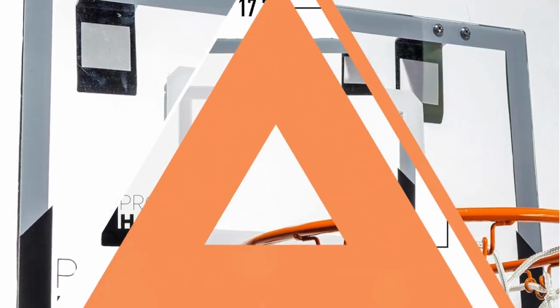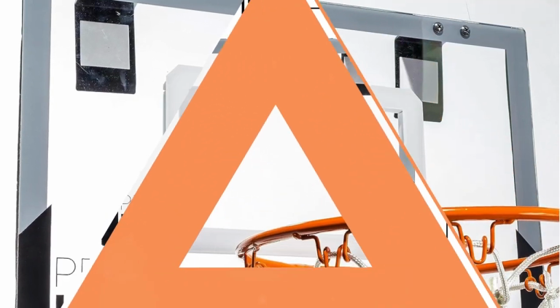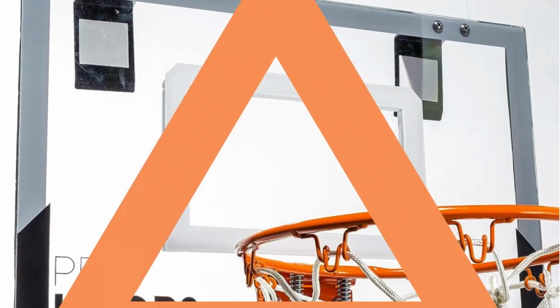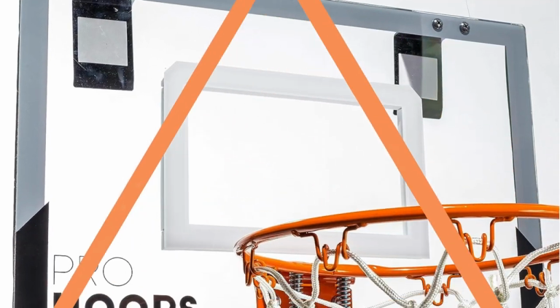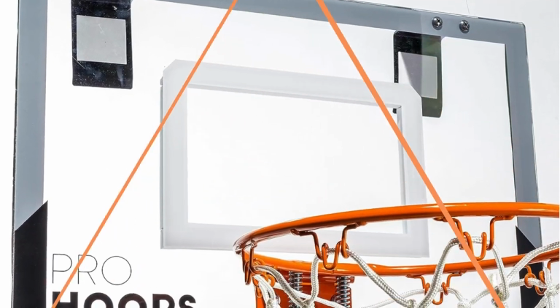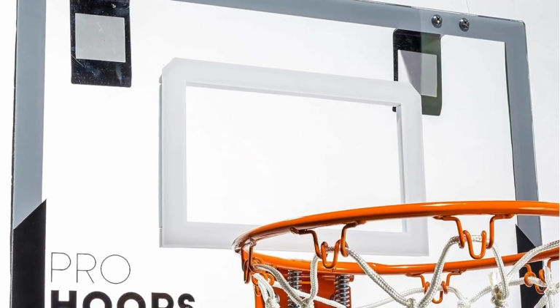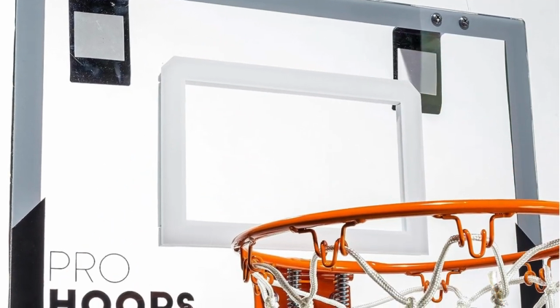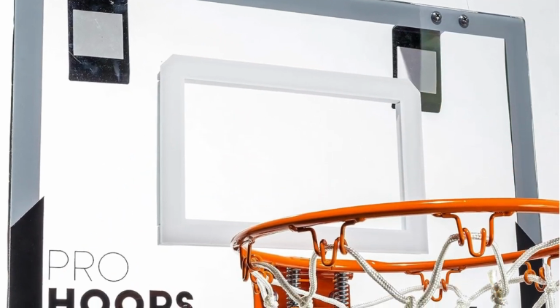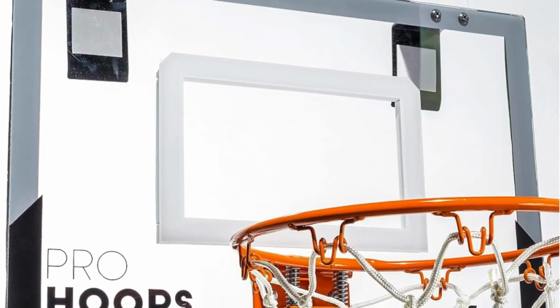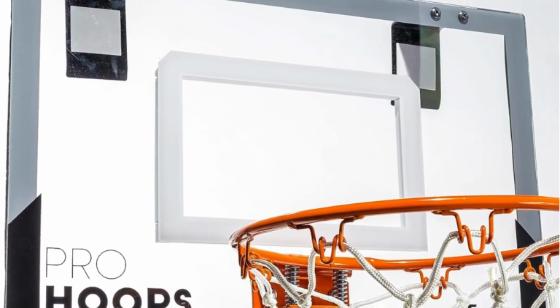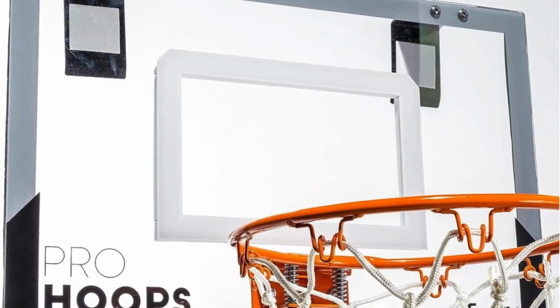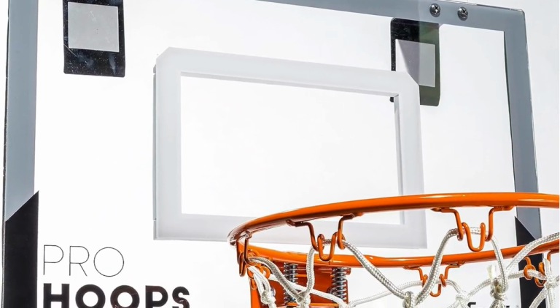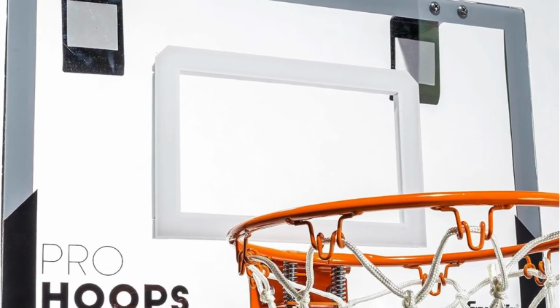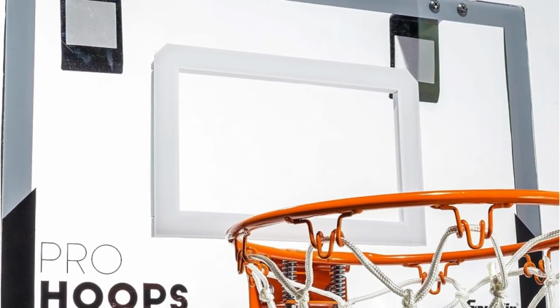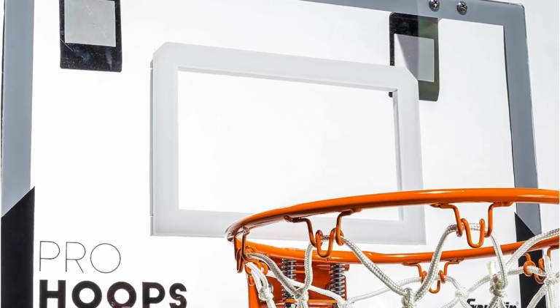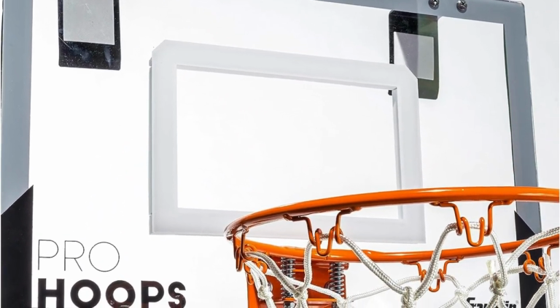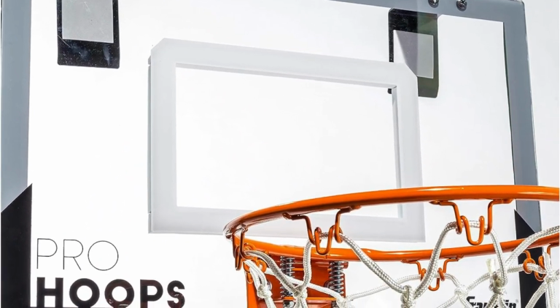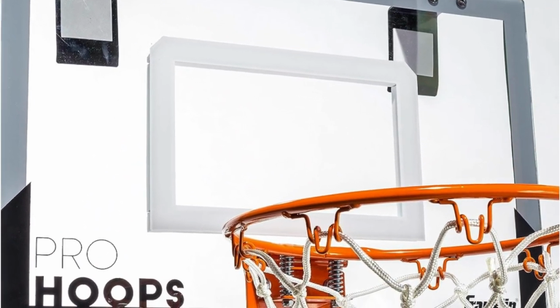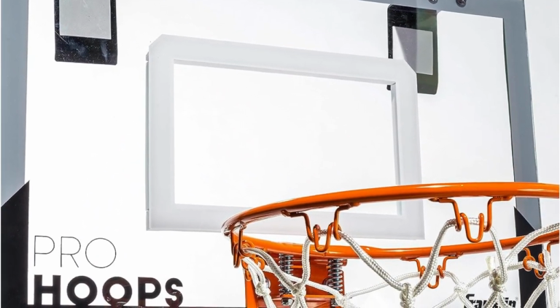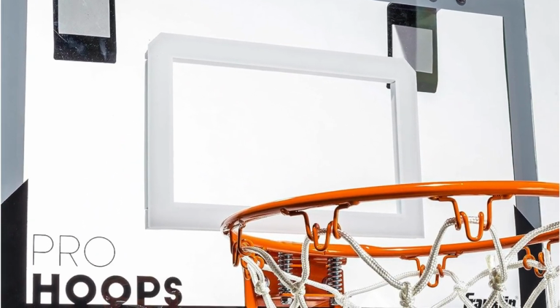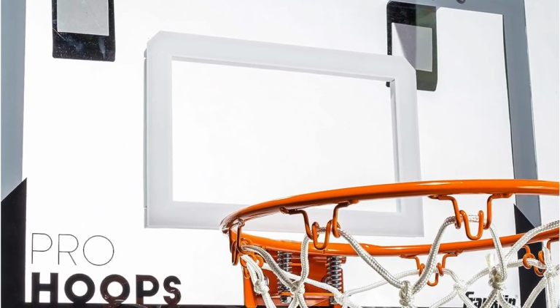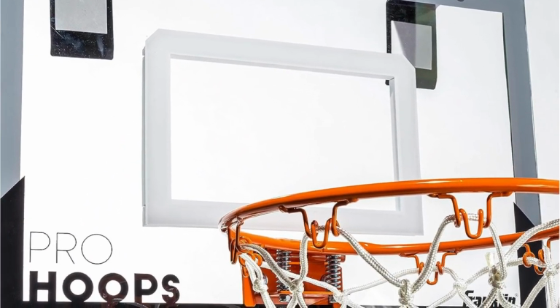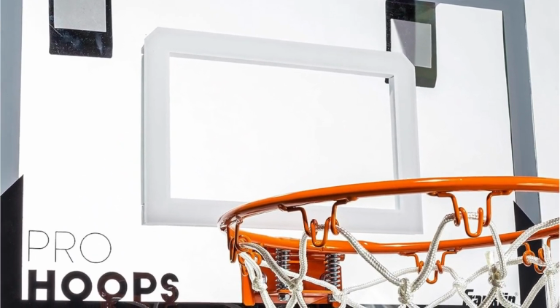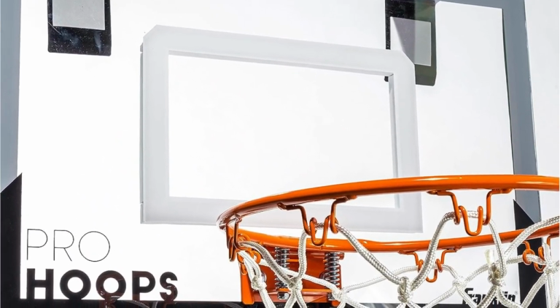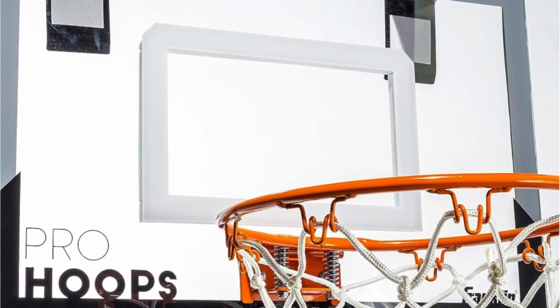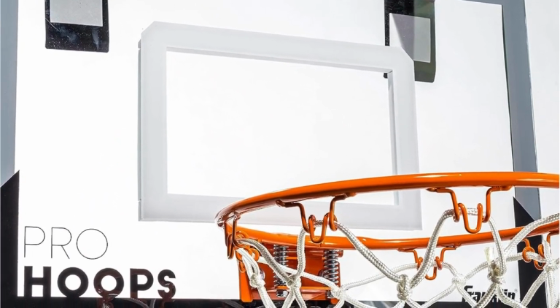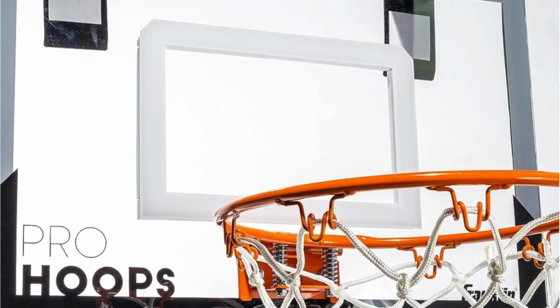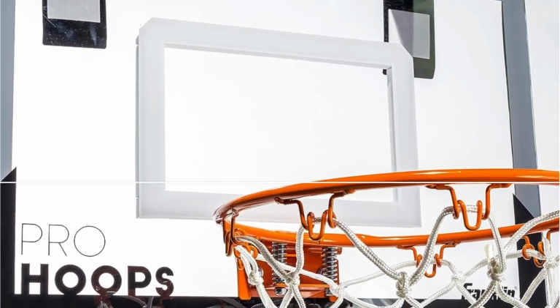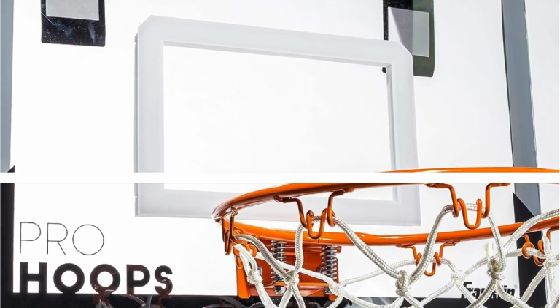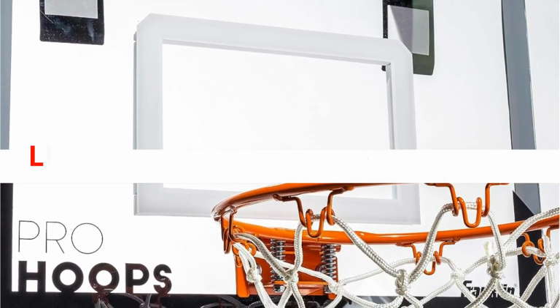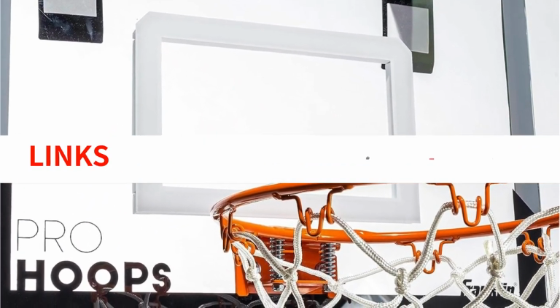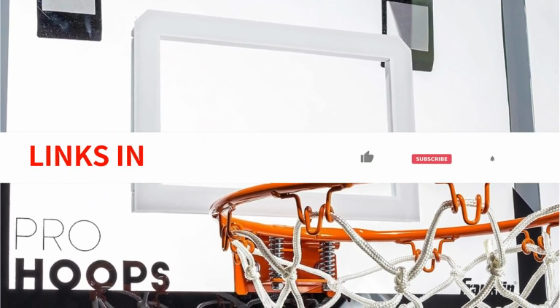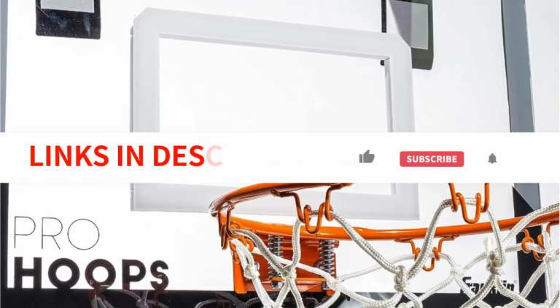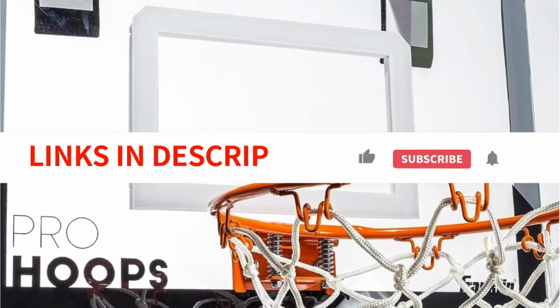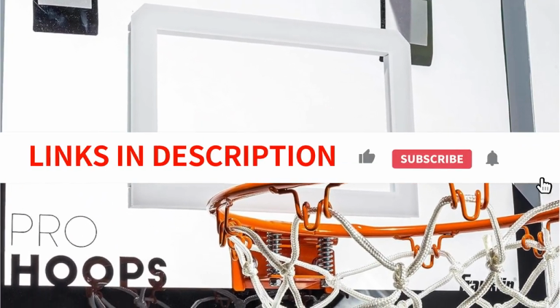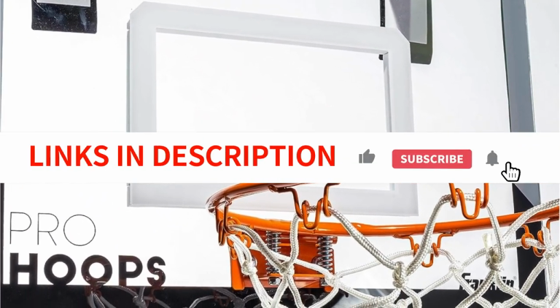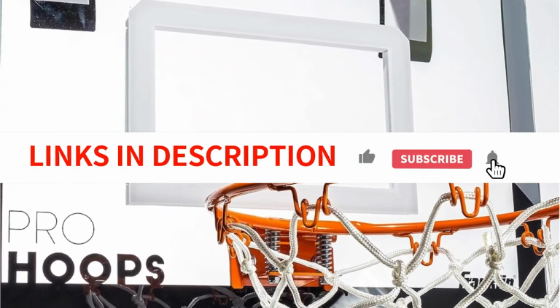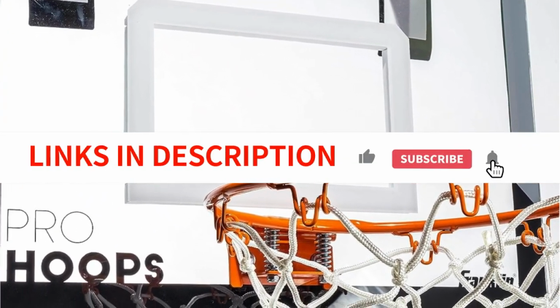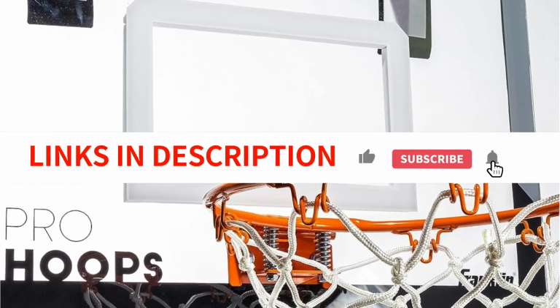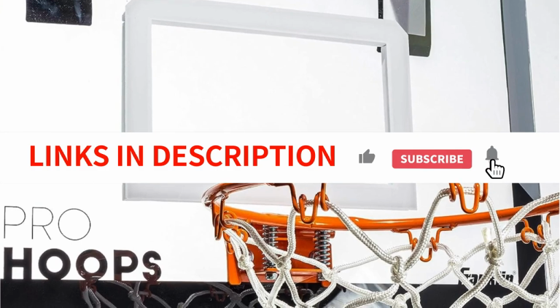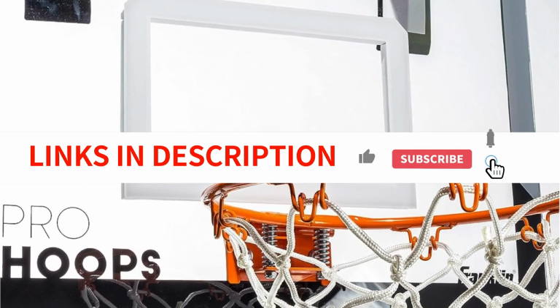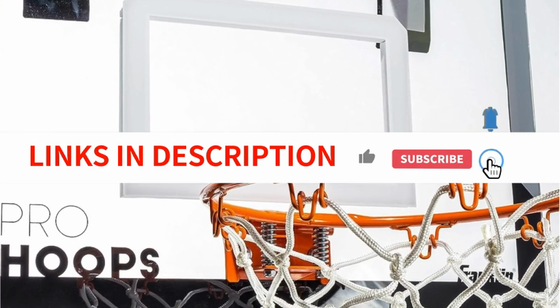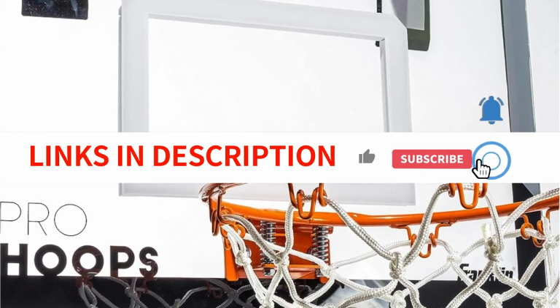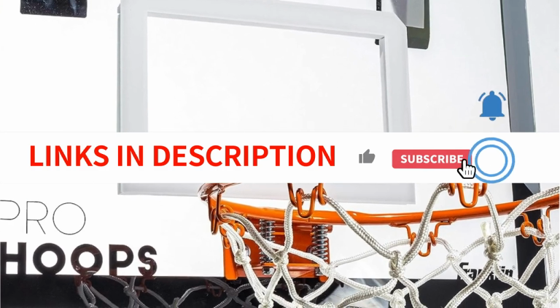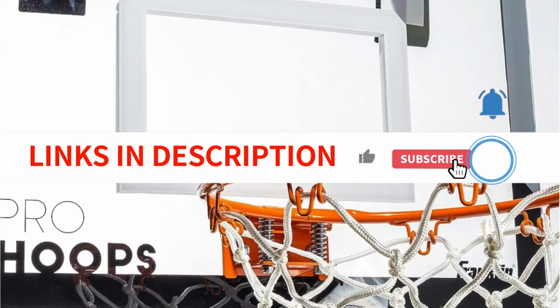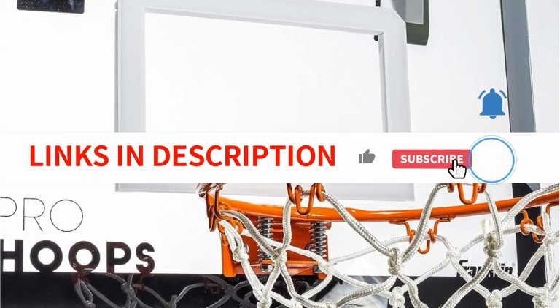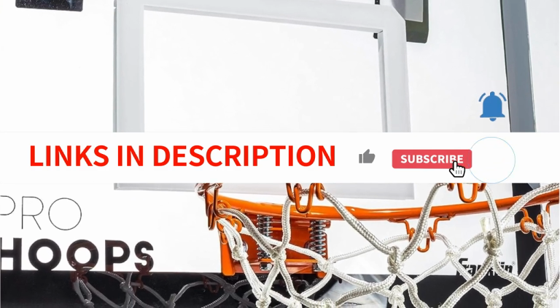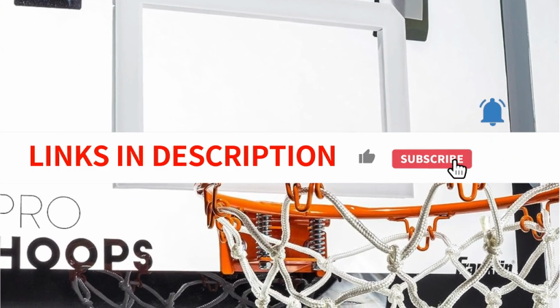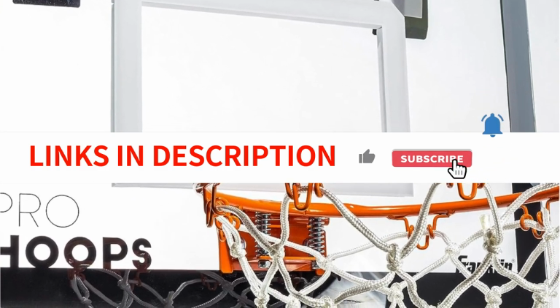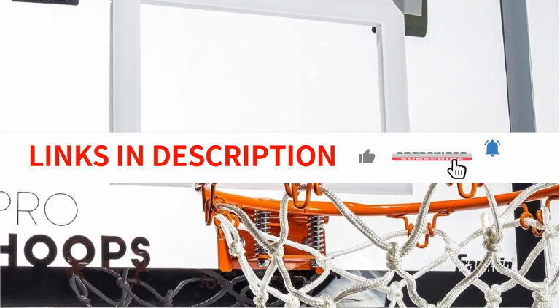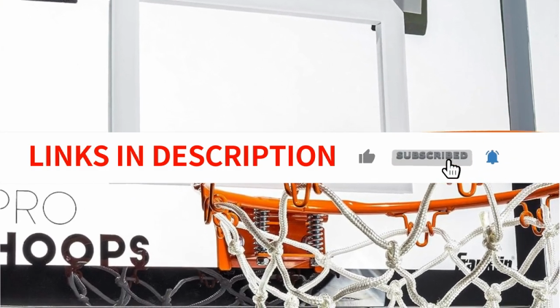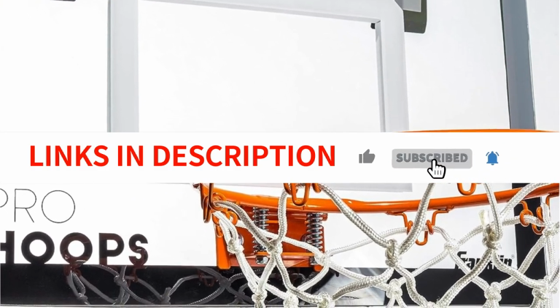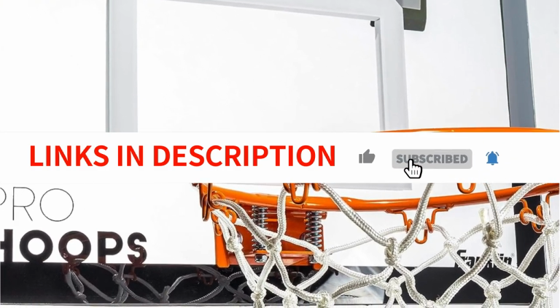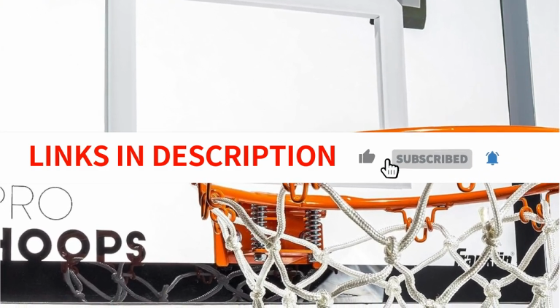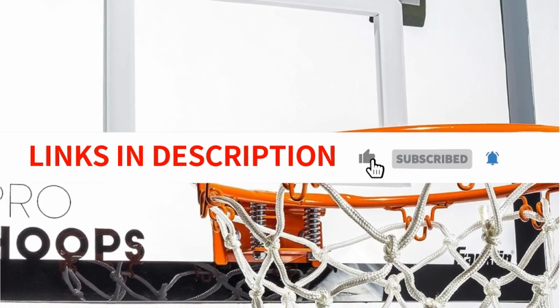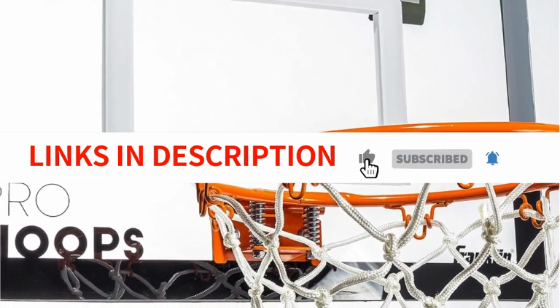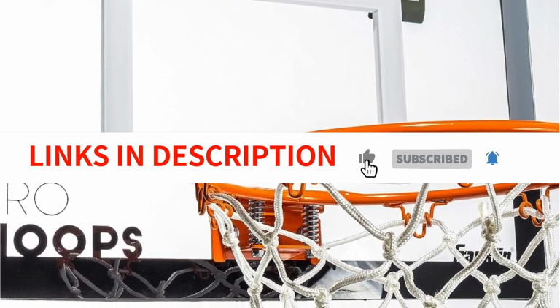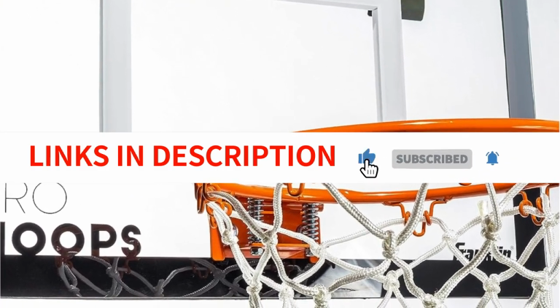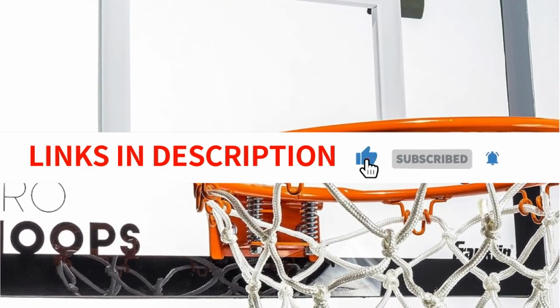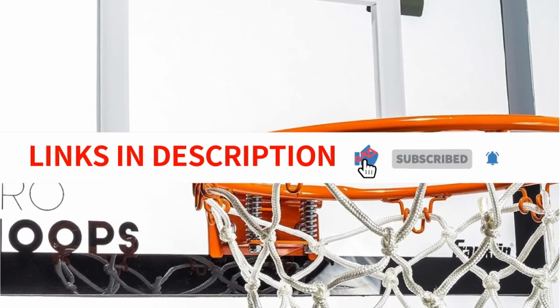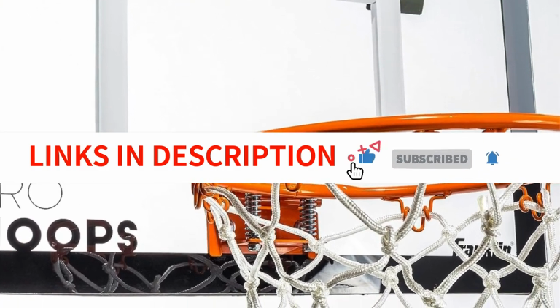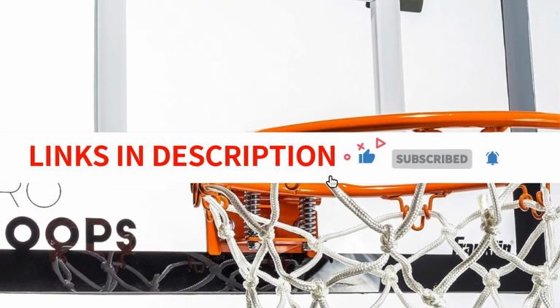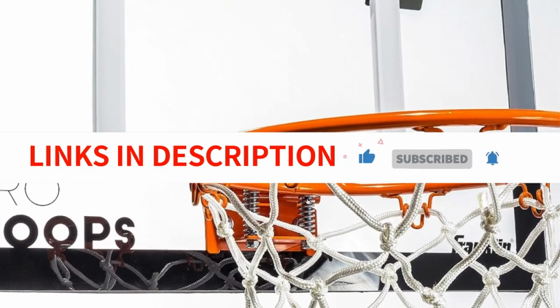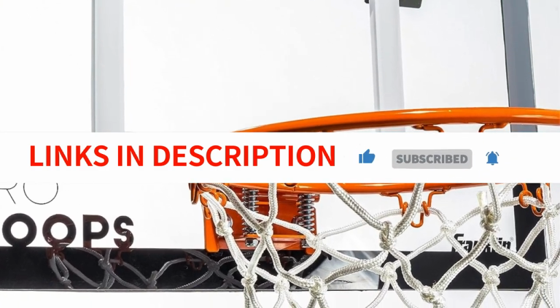Whether for personal use or as a gift, the Franklin Sports Mini Basketball Hoops is the perfect way to enjoy some basketball action indoors.